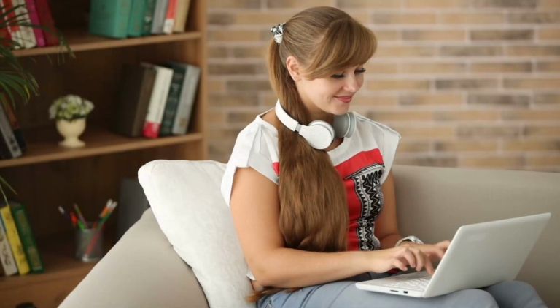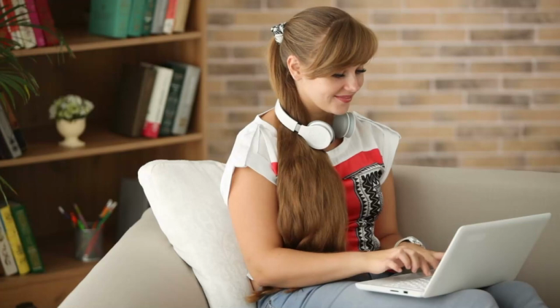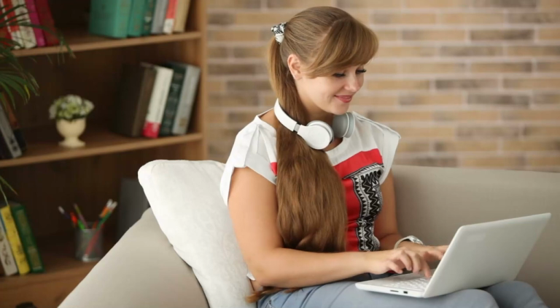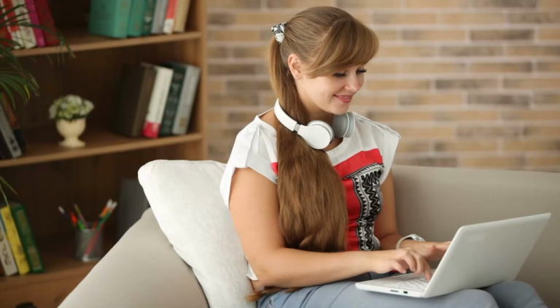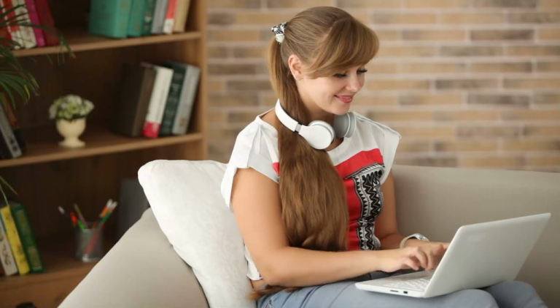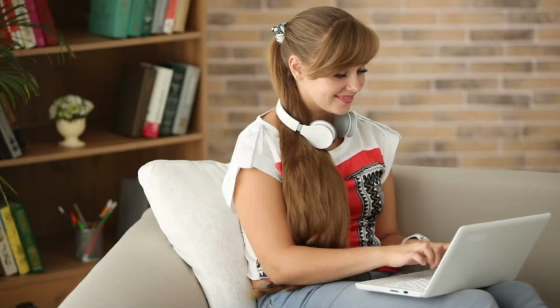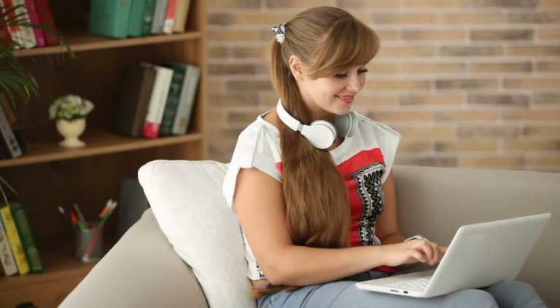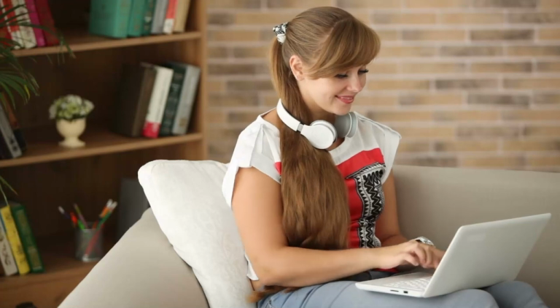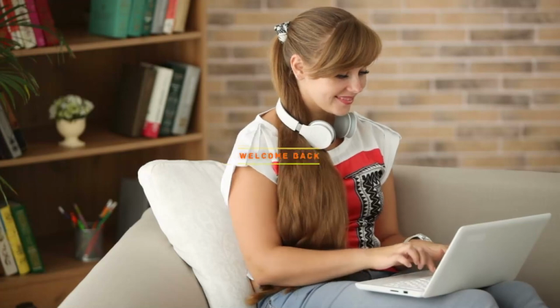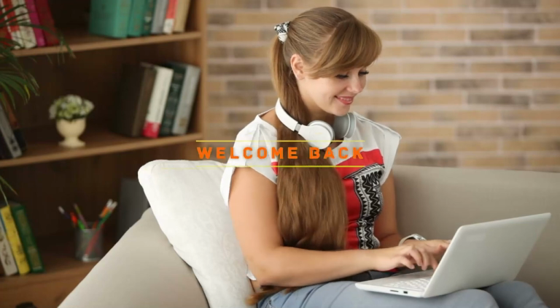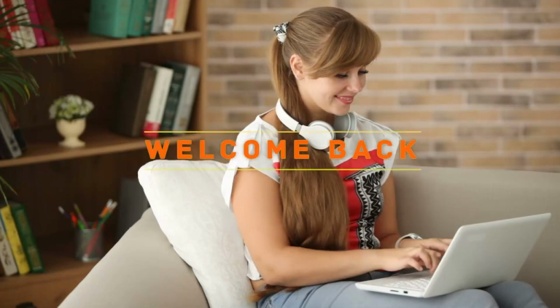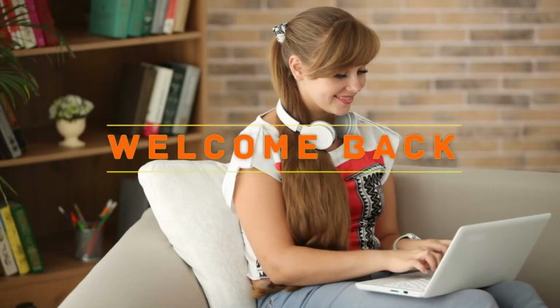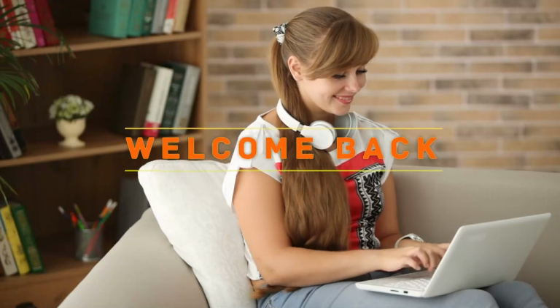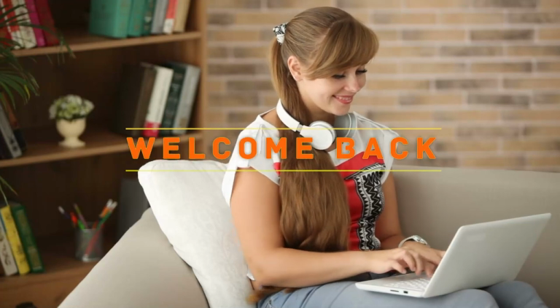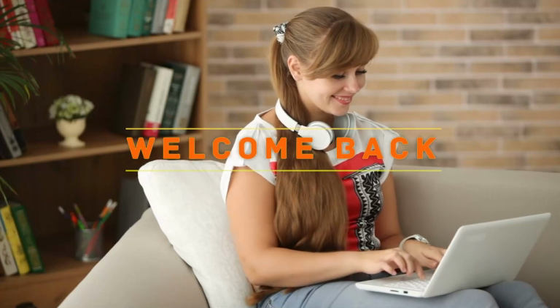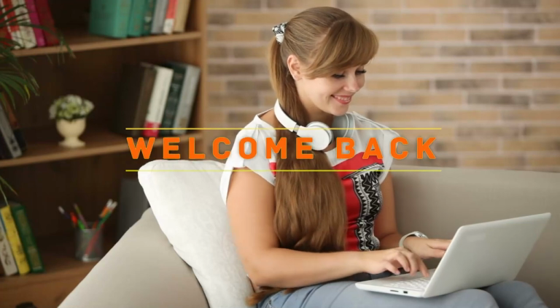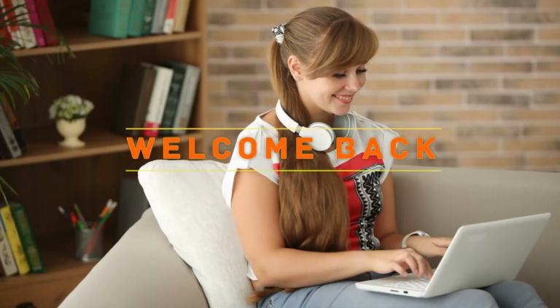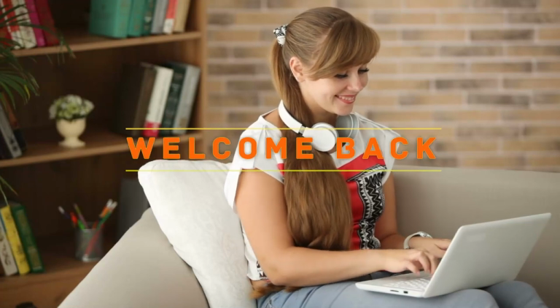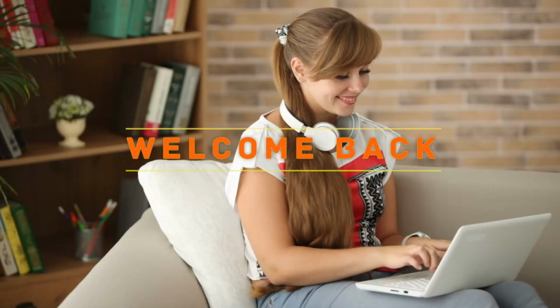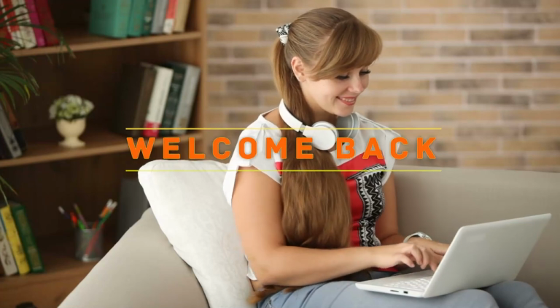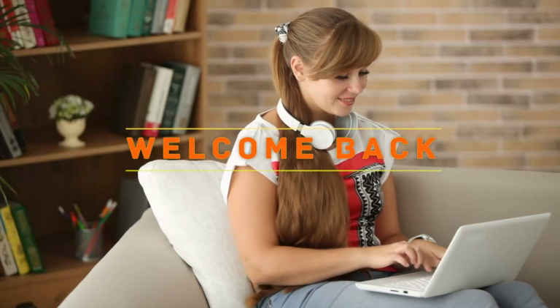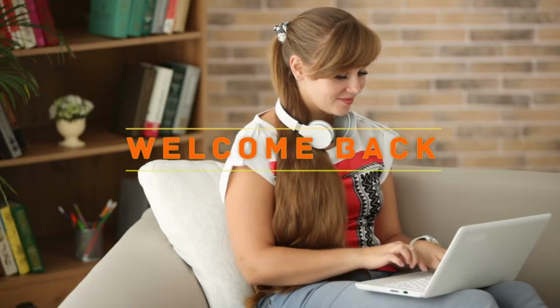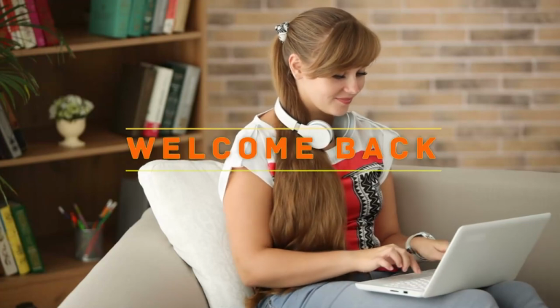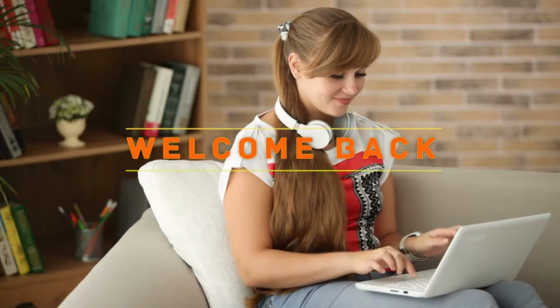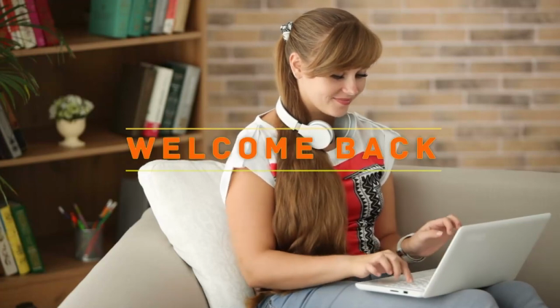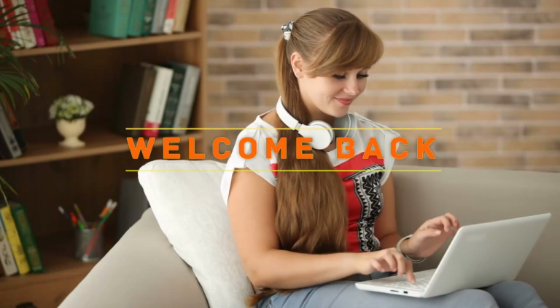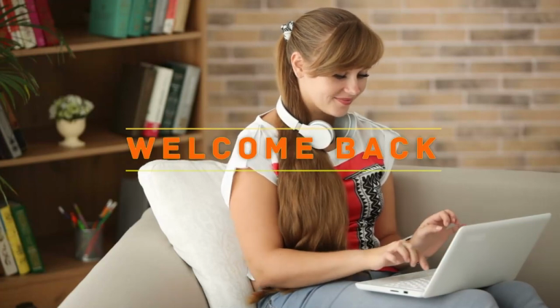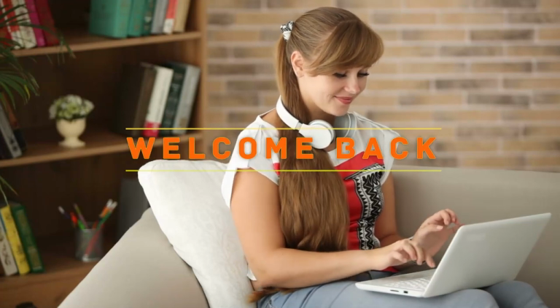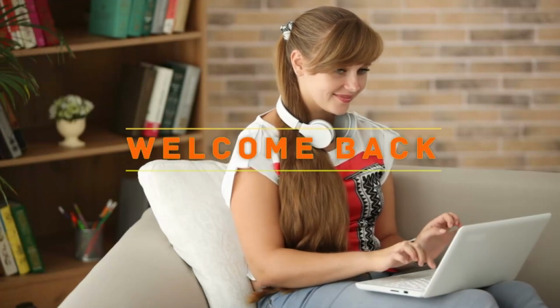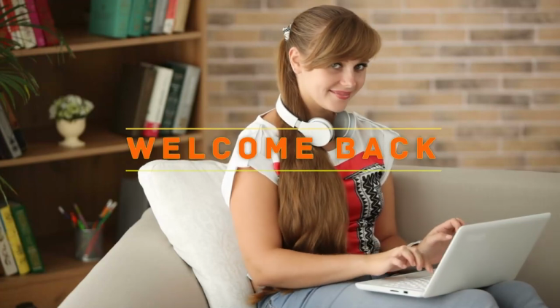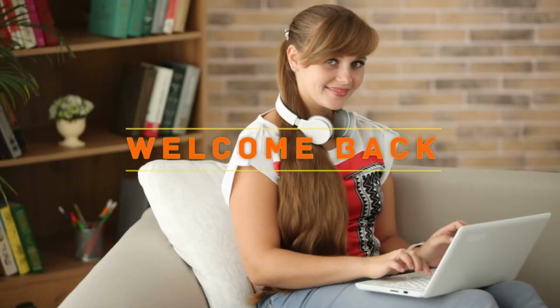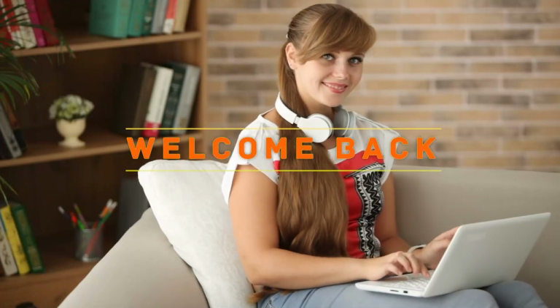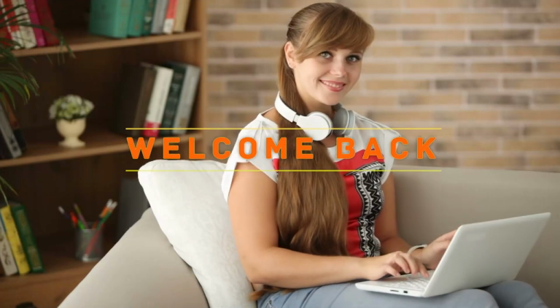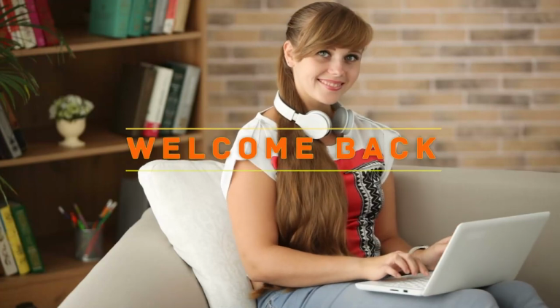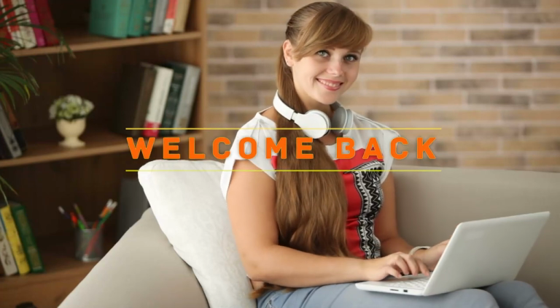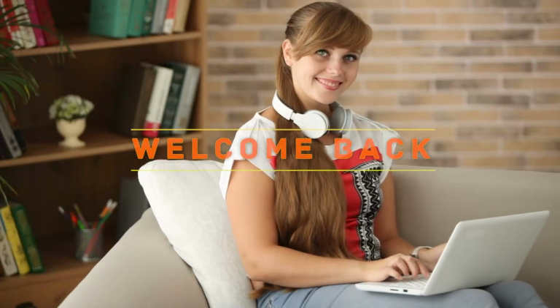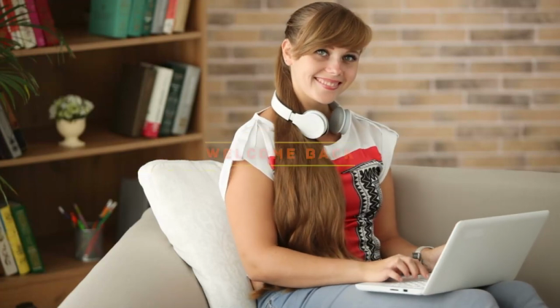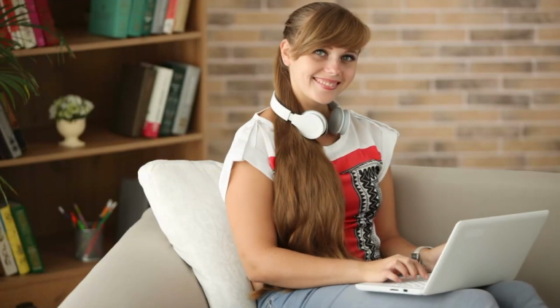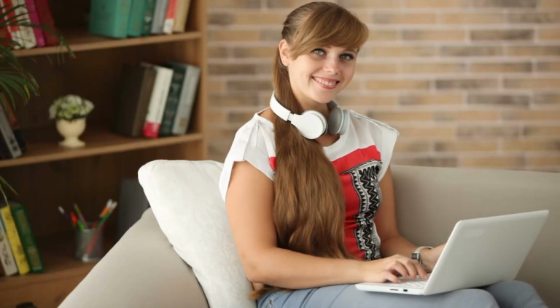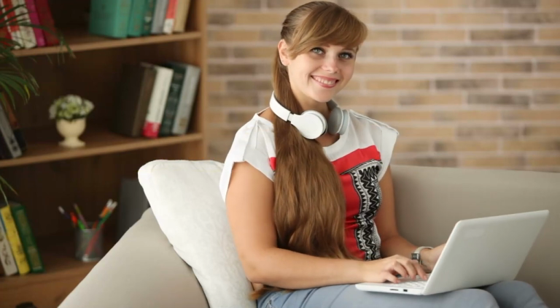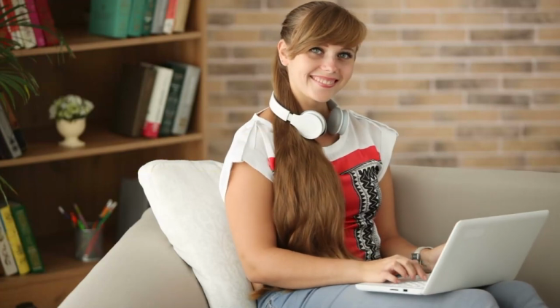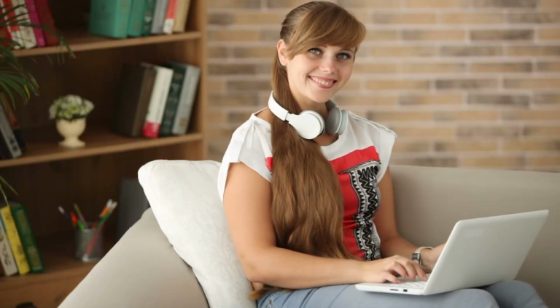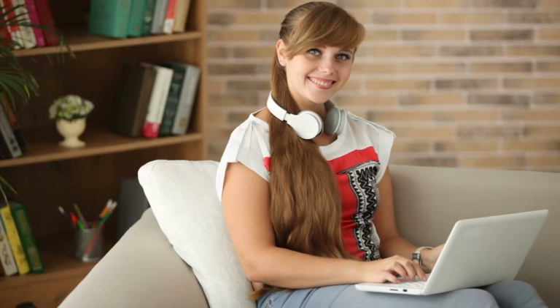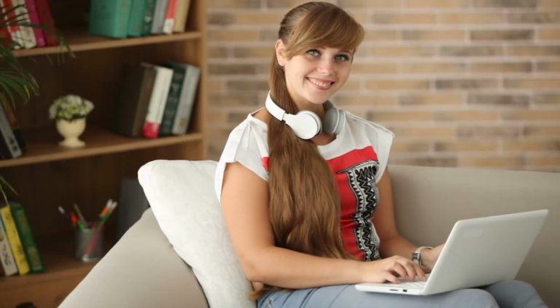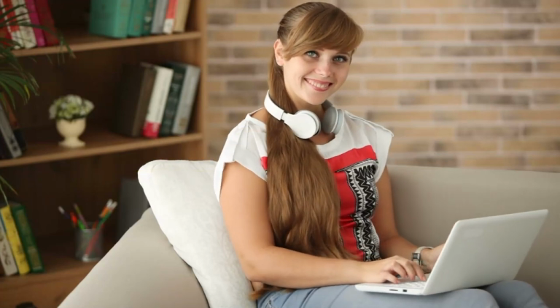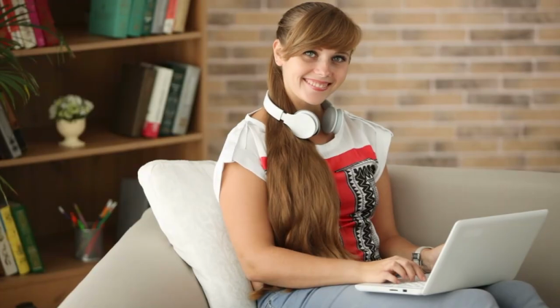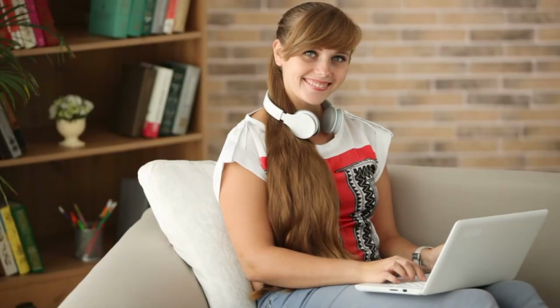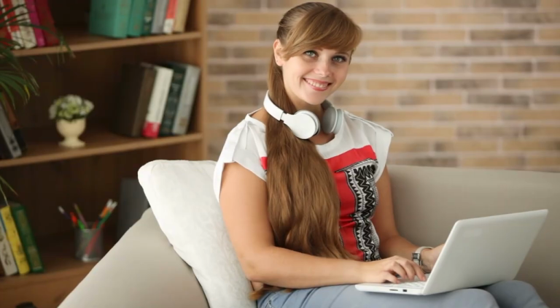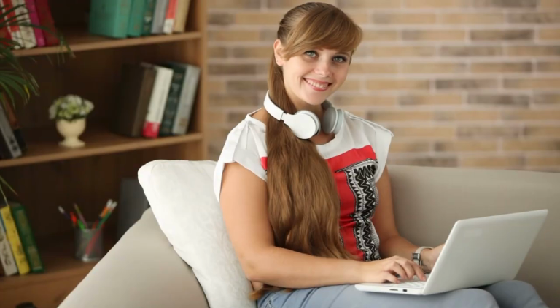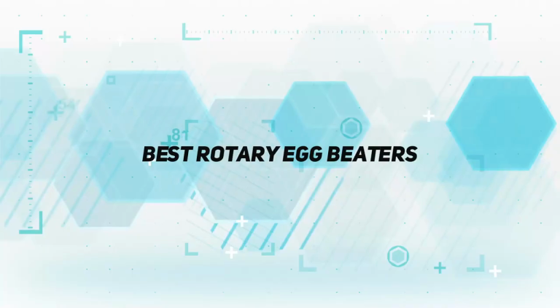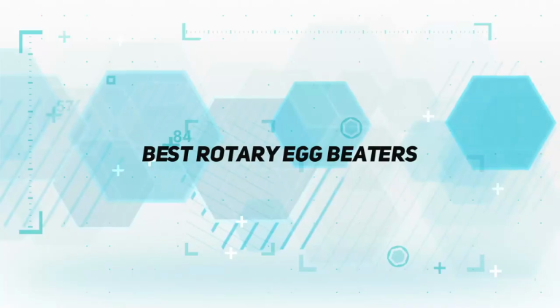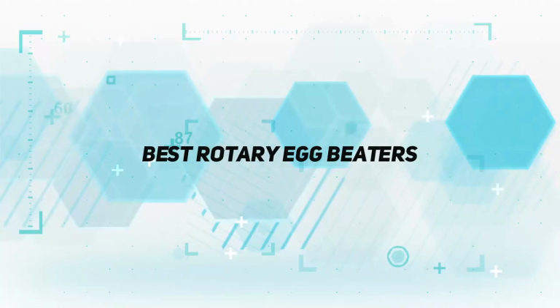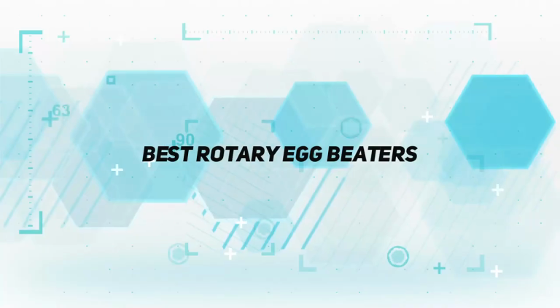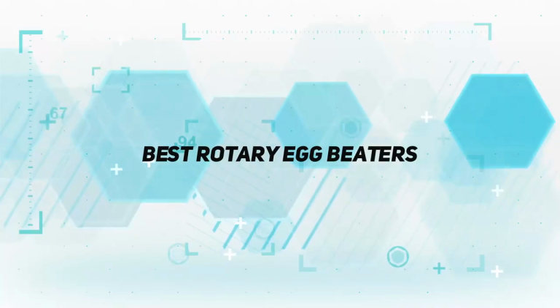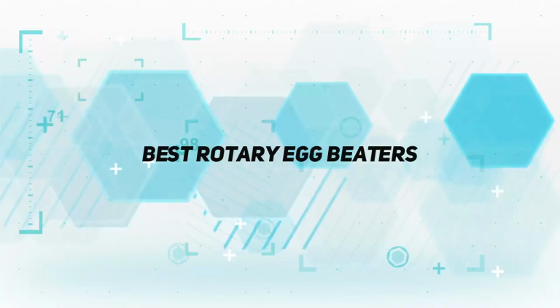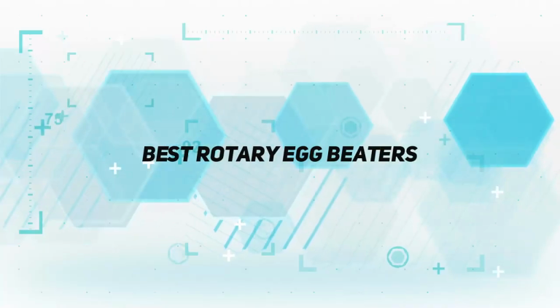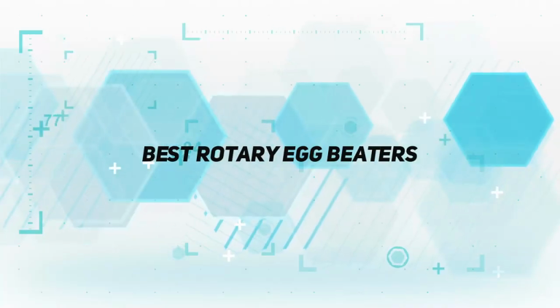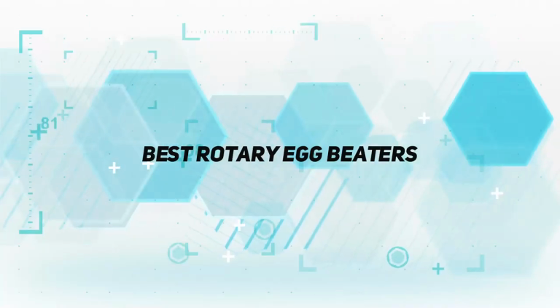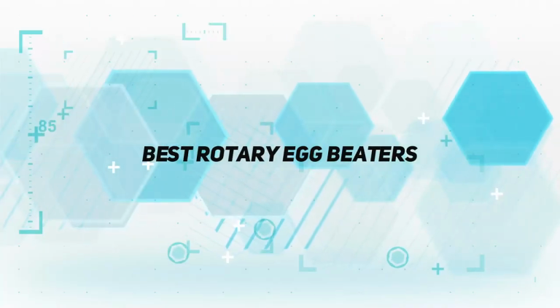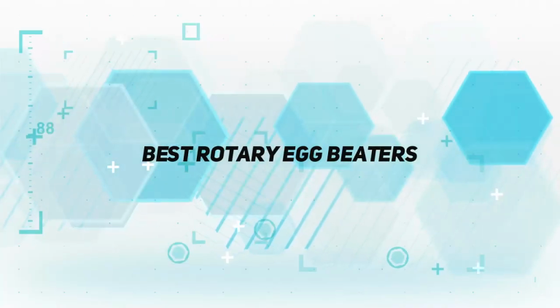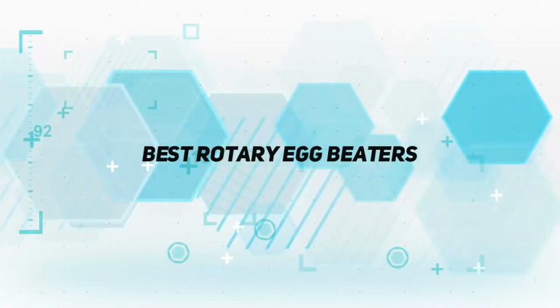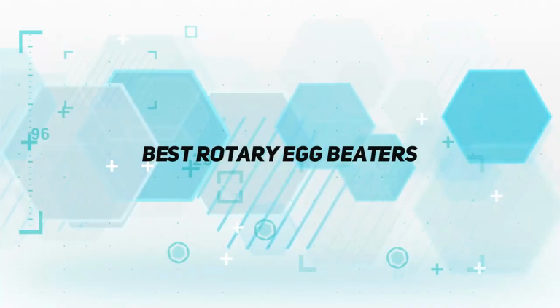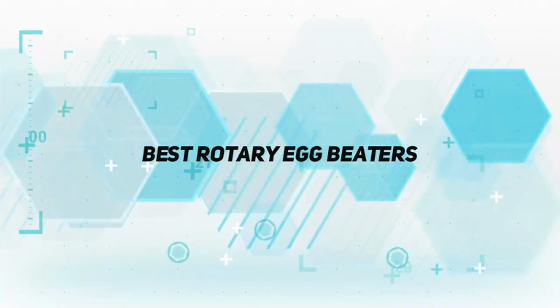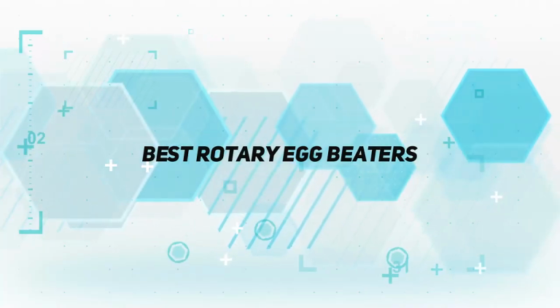Hey, welcome back to my channel. In this video I'm gonna talk about the top five best rotary egg beaters.